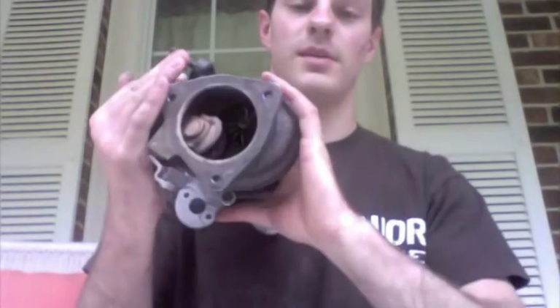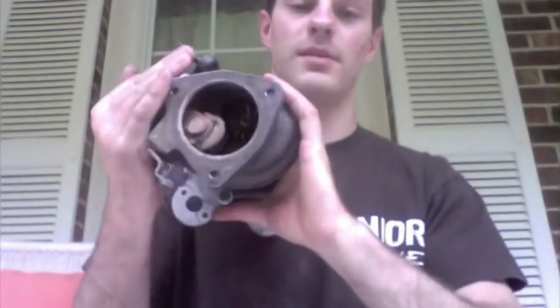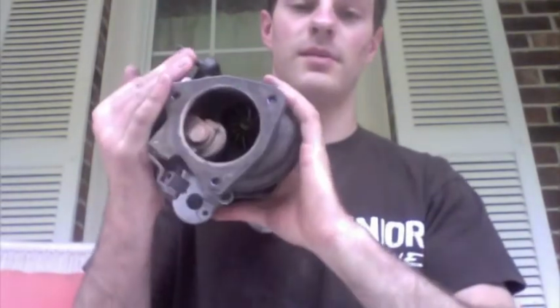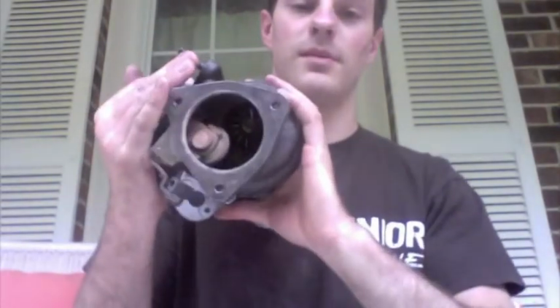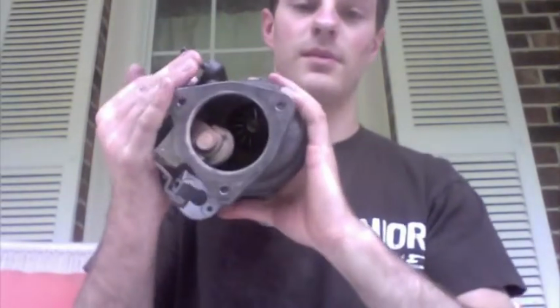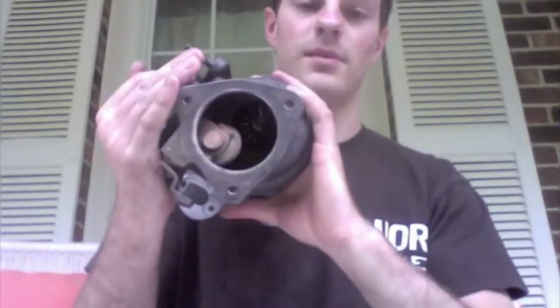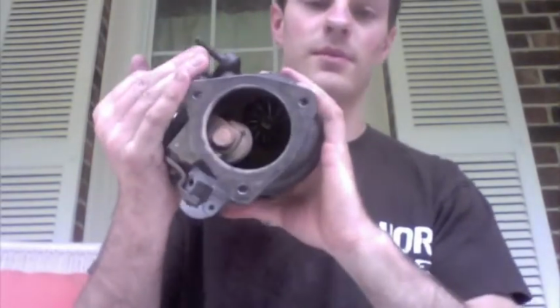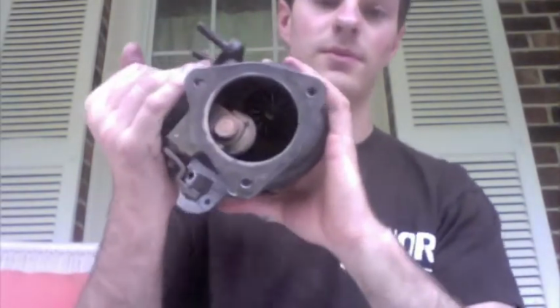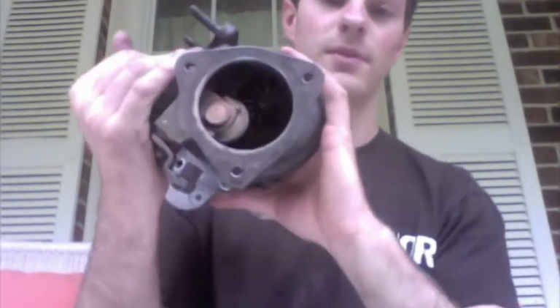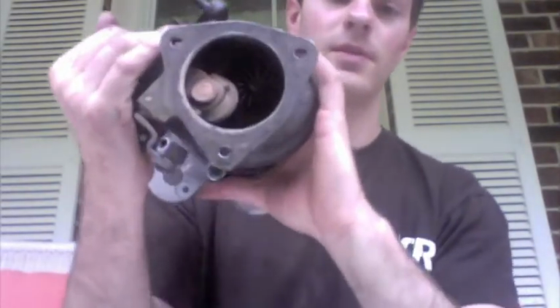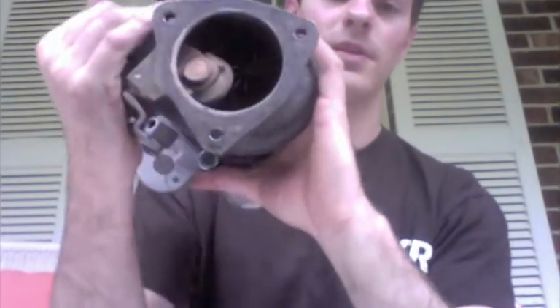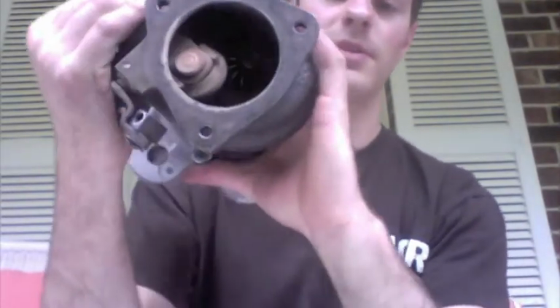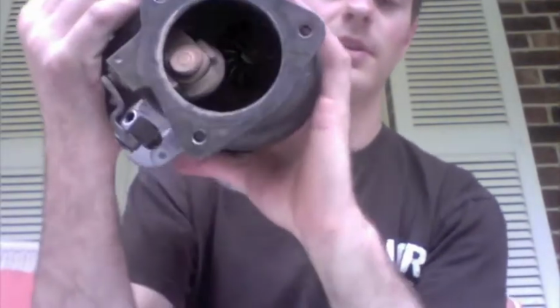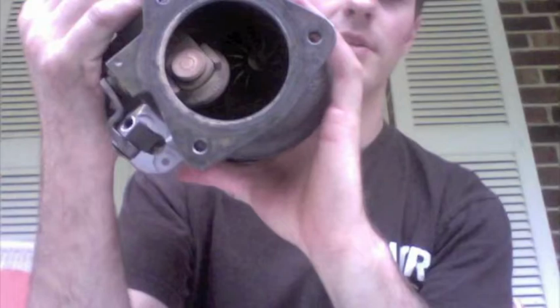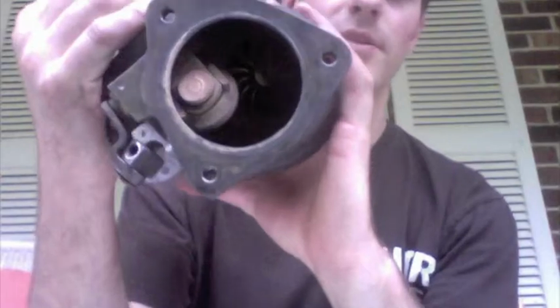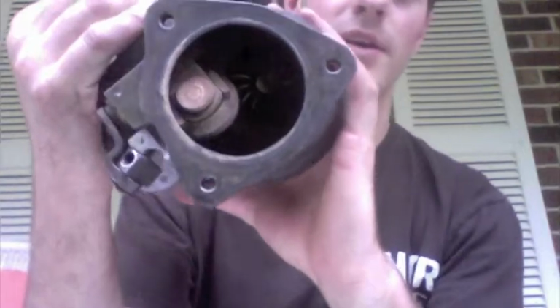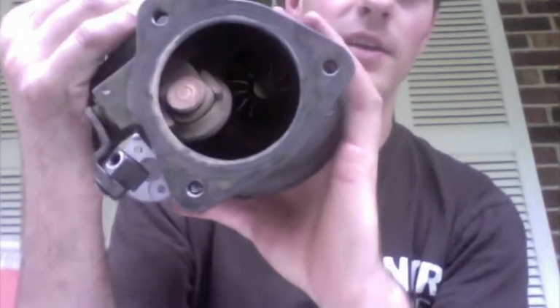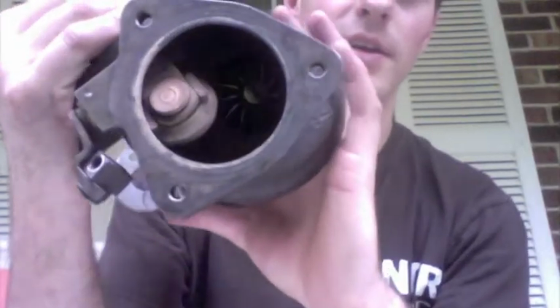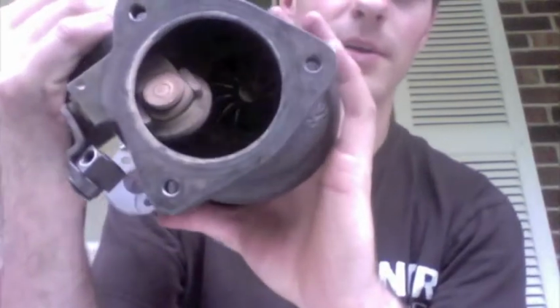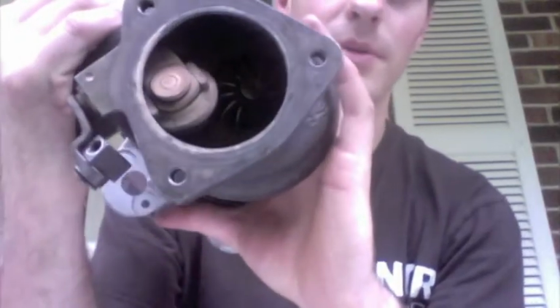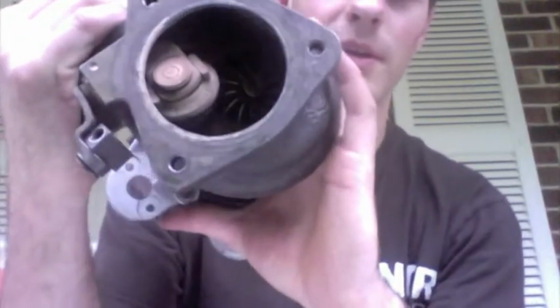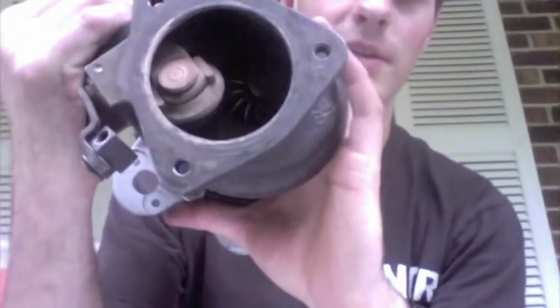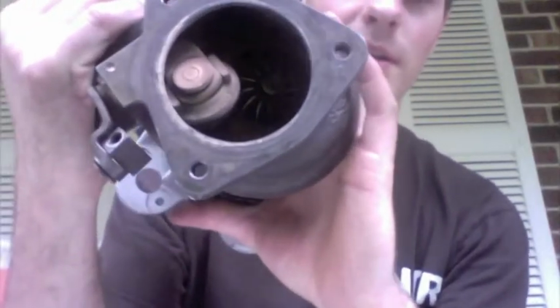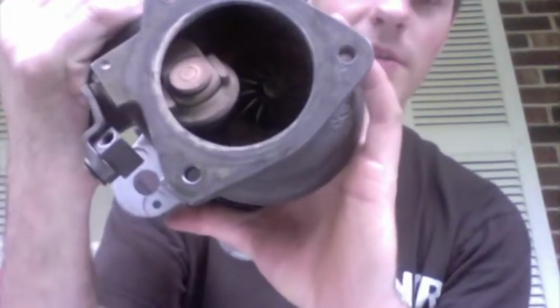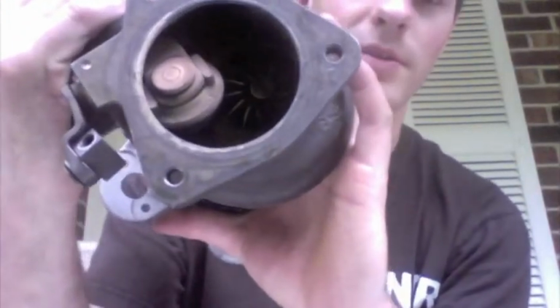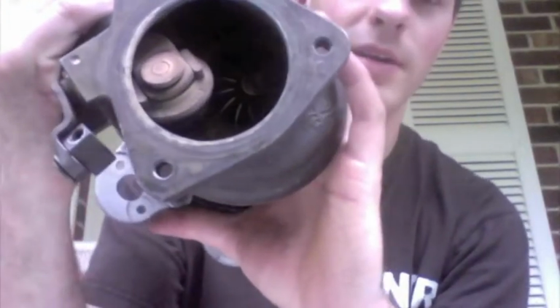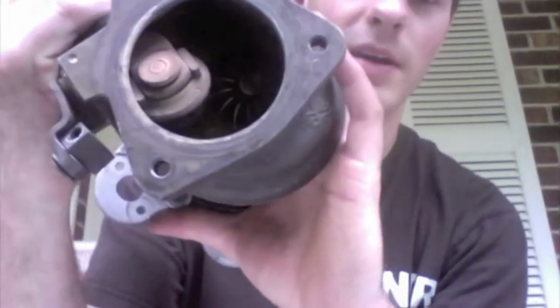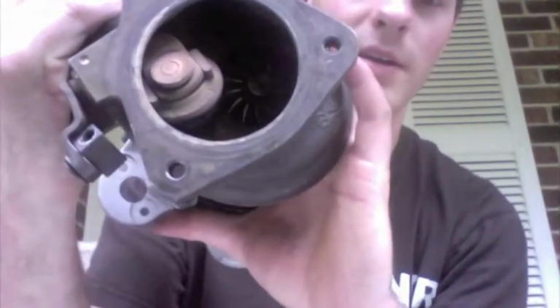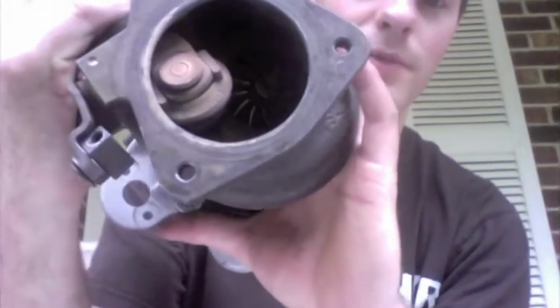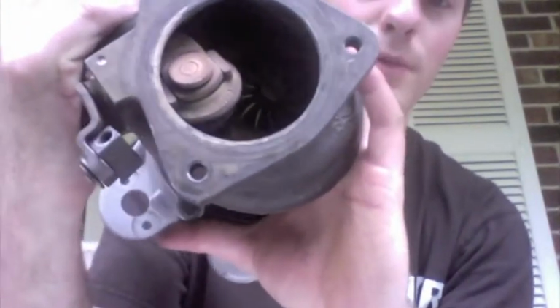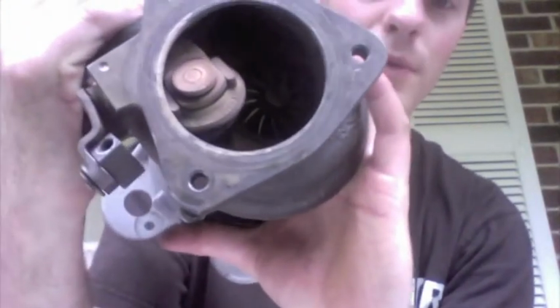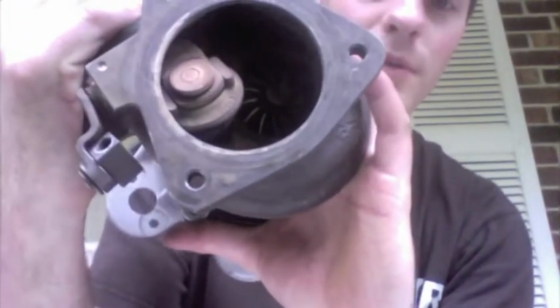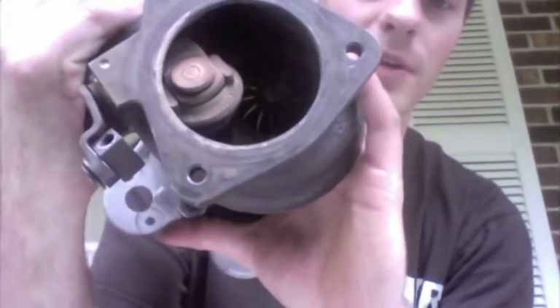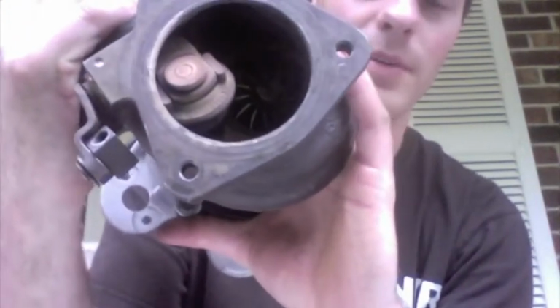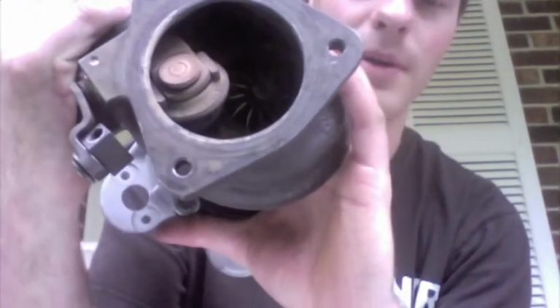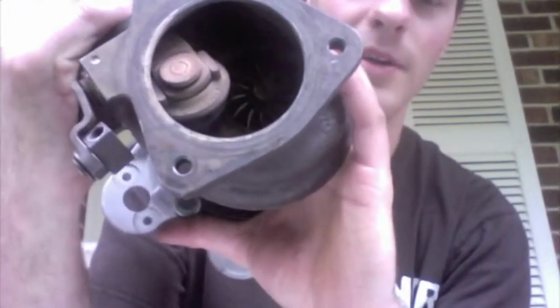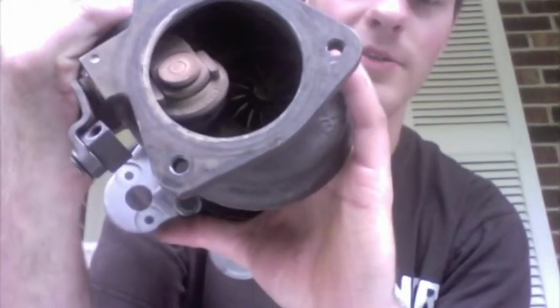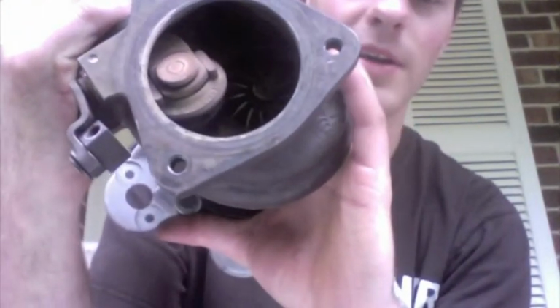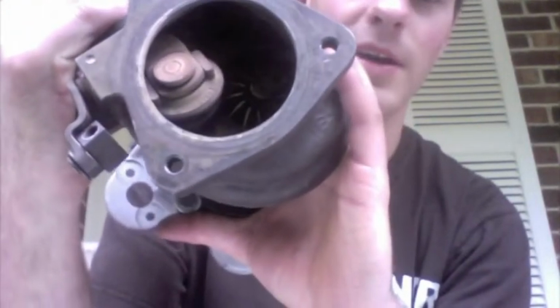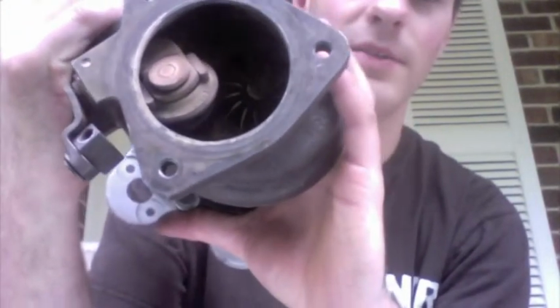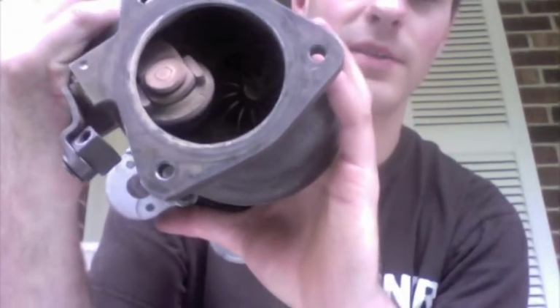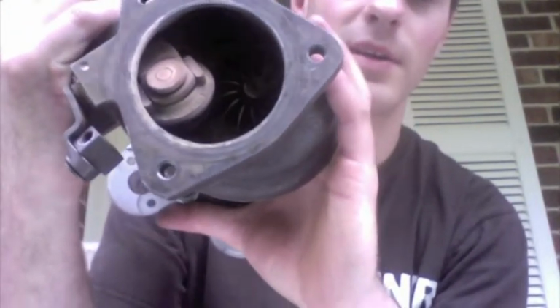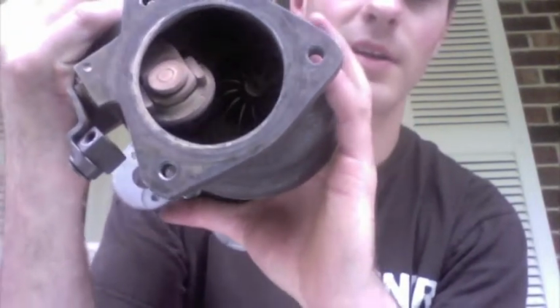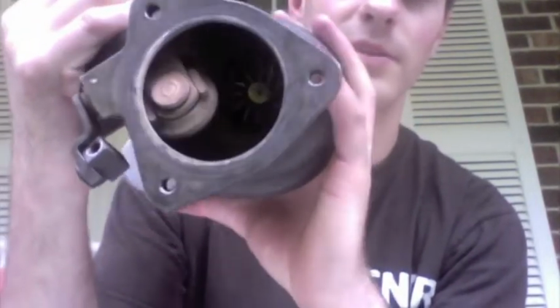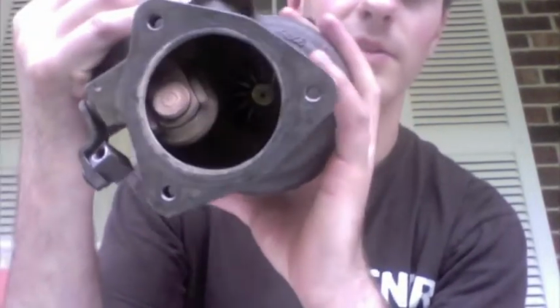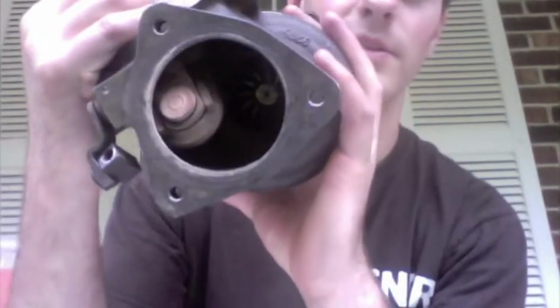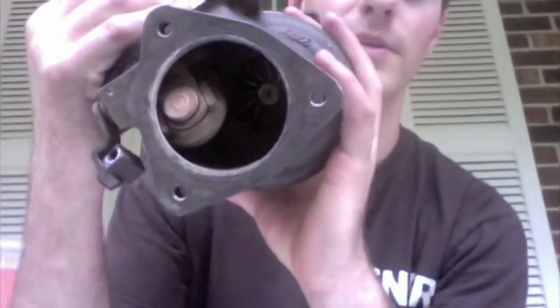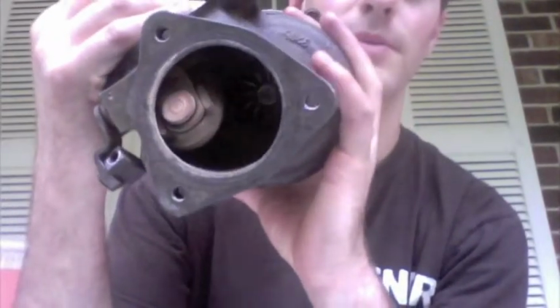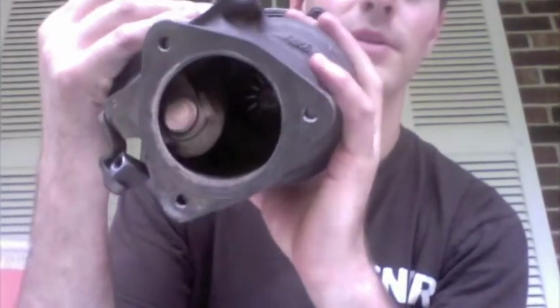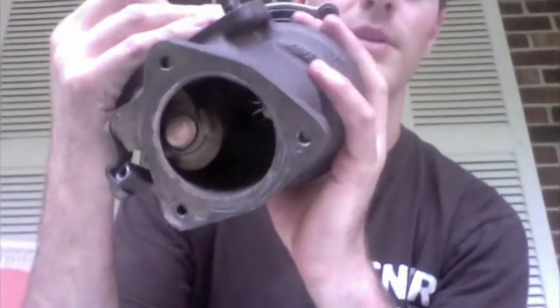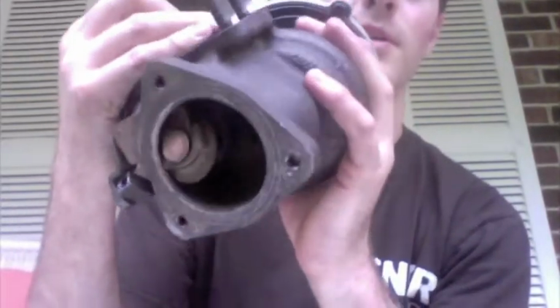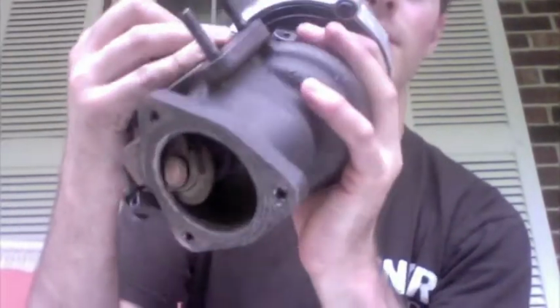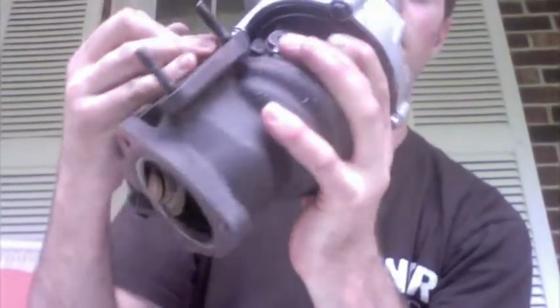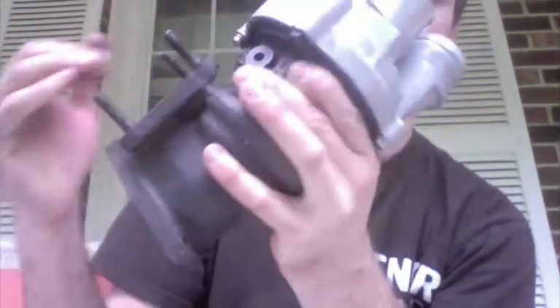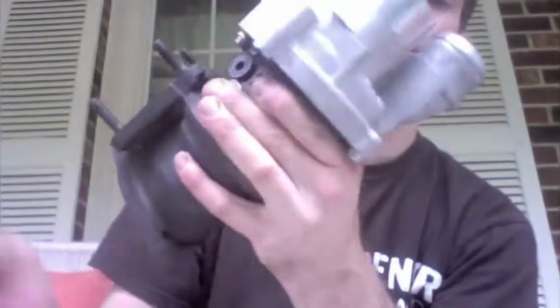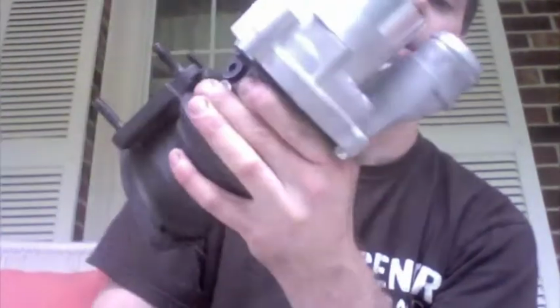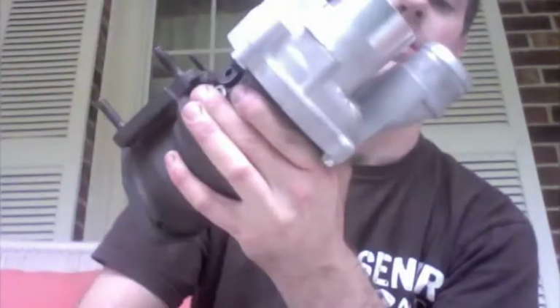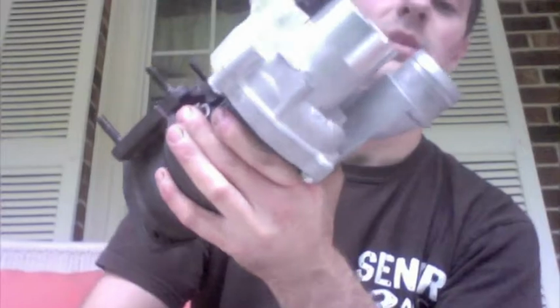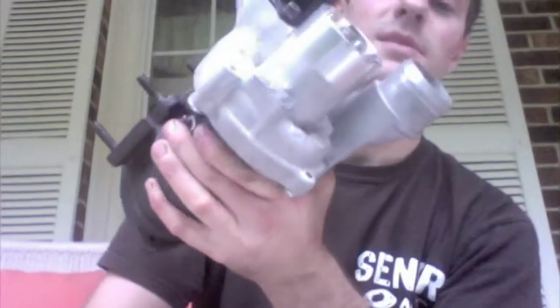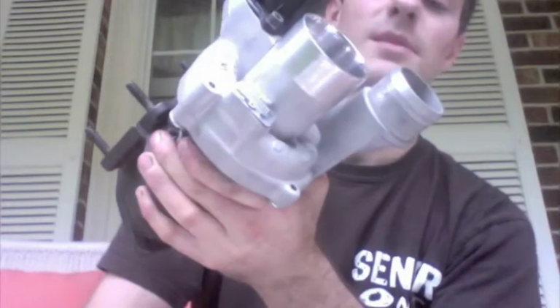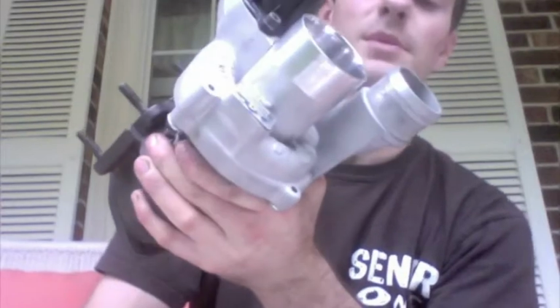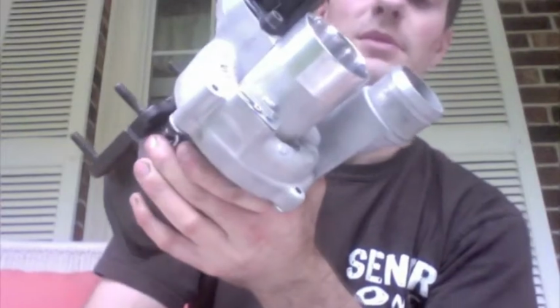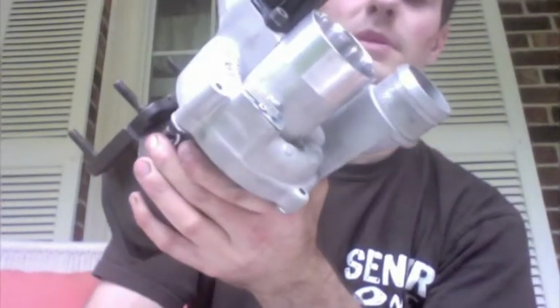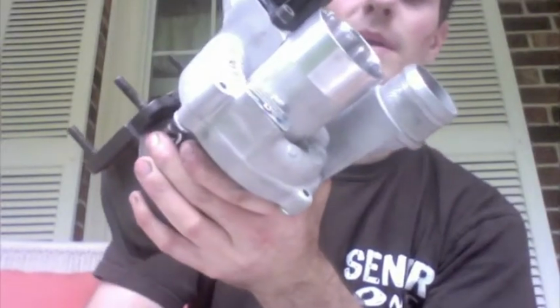For the exhaust side, I upgraded that to a K04 turbine shaft and it's flipped. And I had the assembly rebuilt.